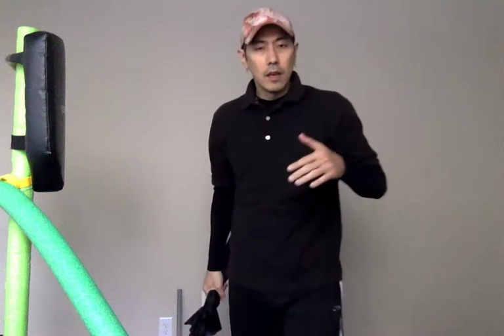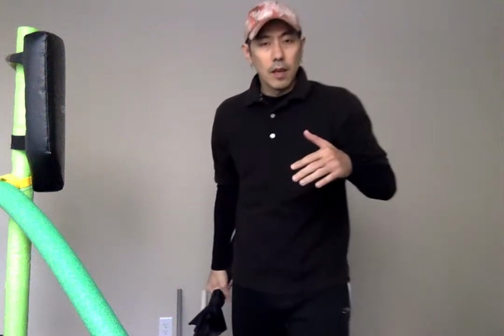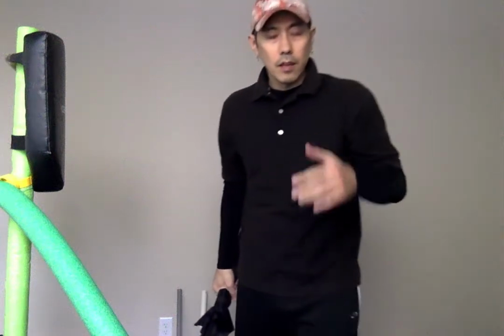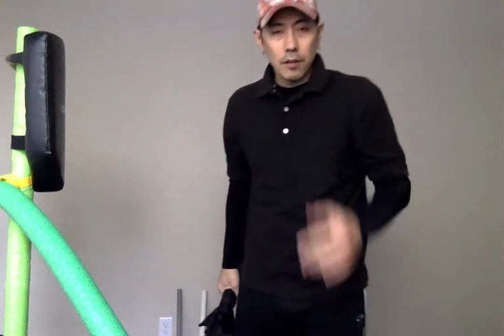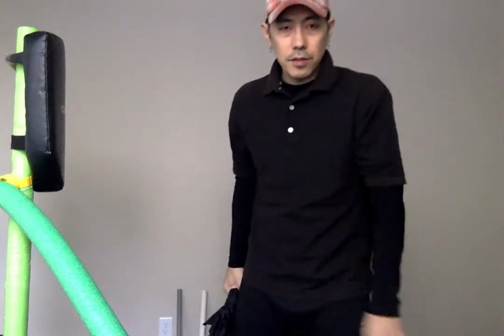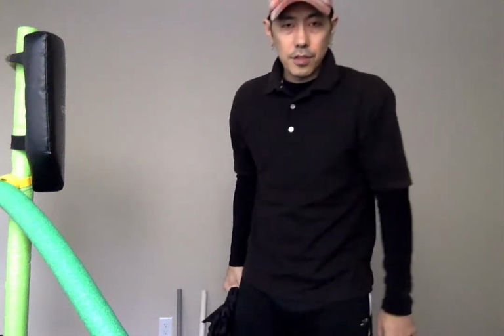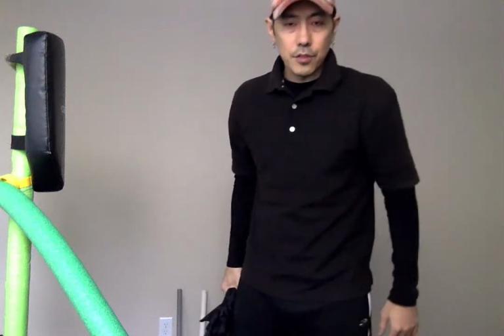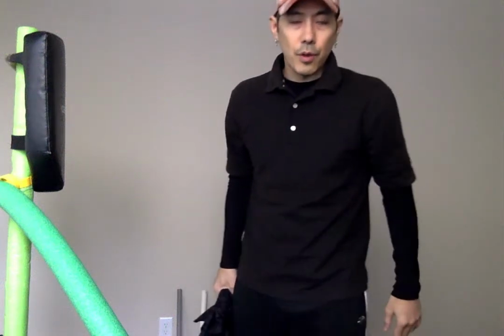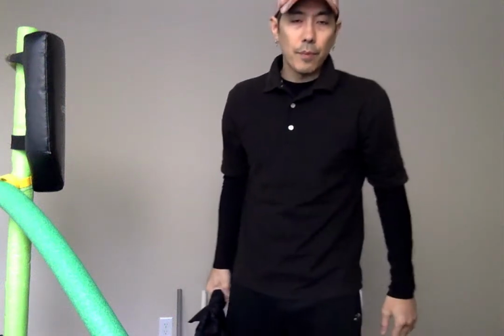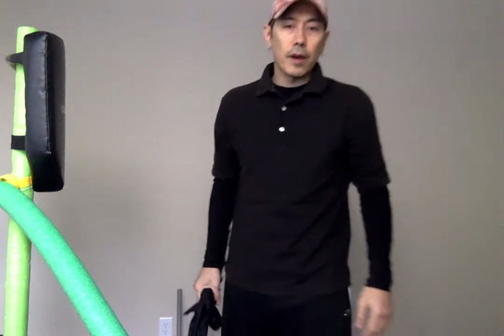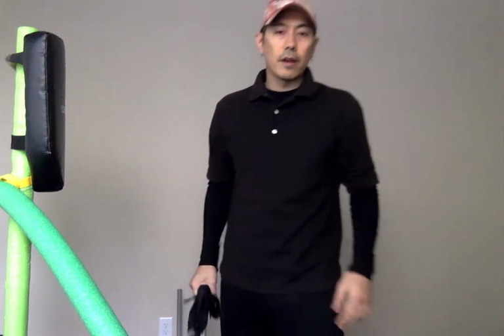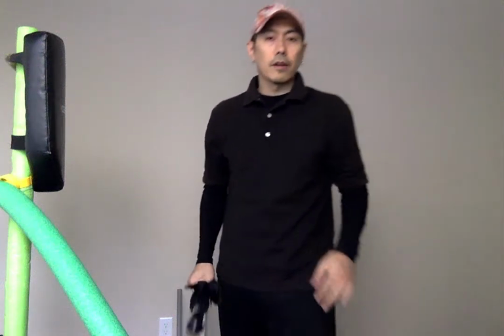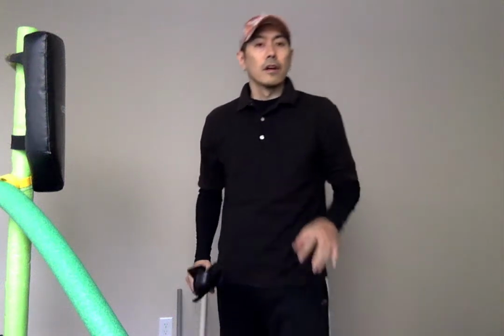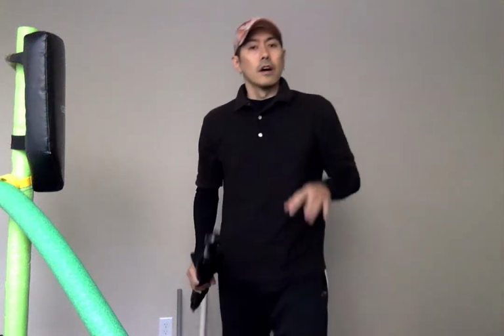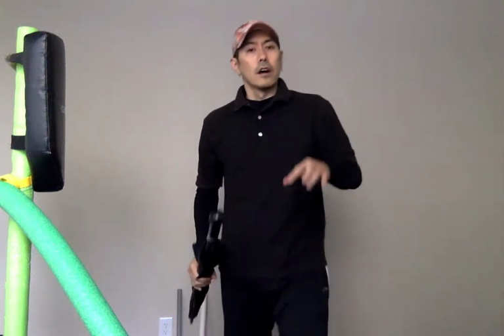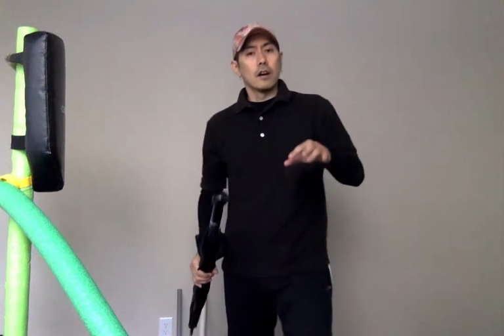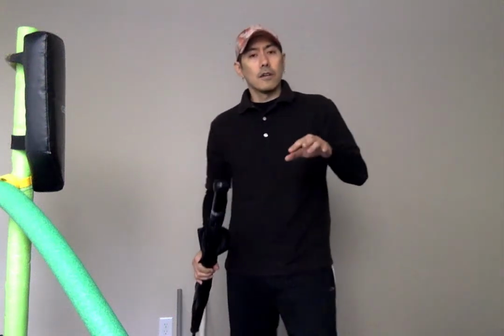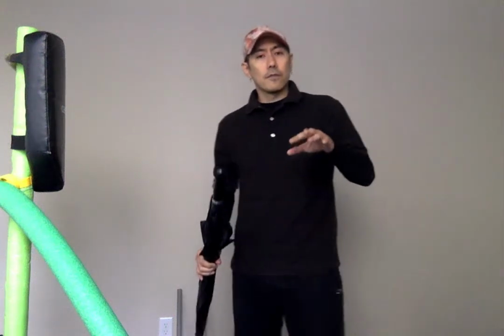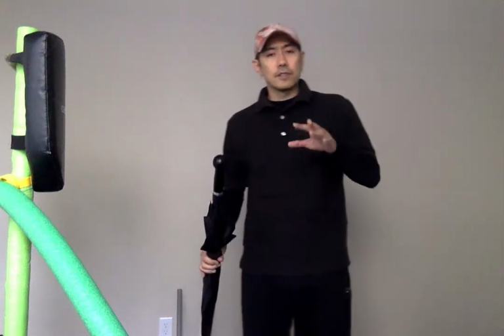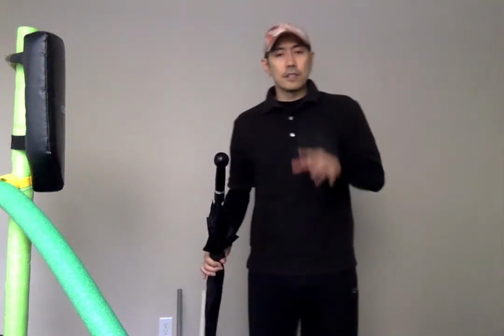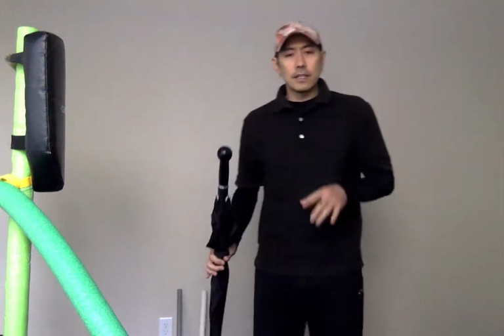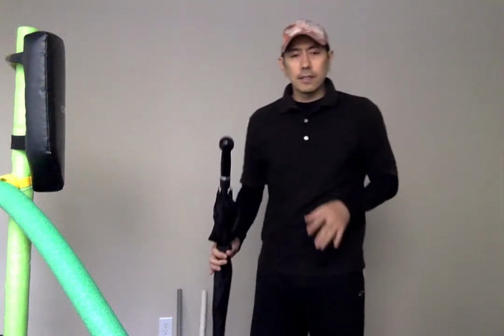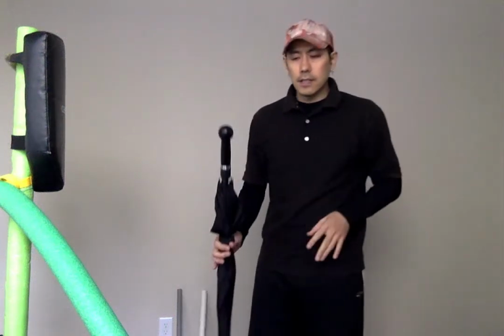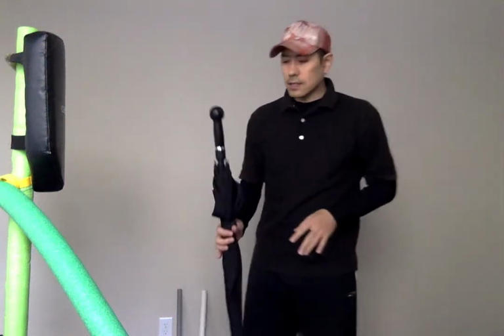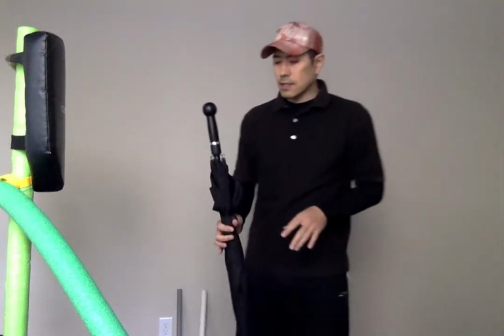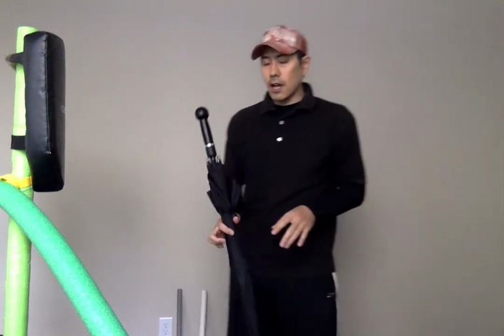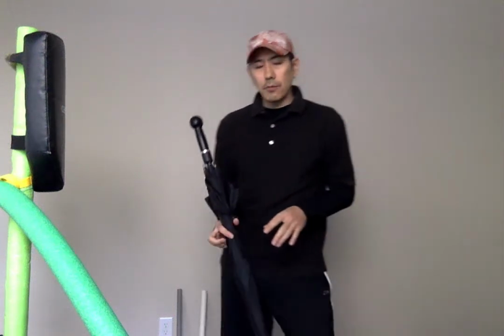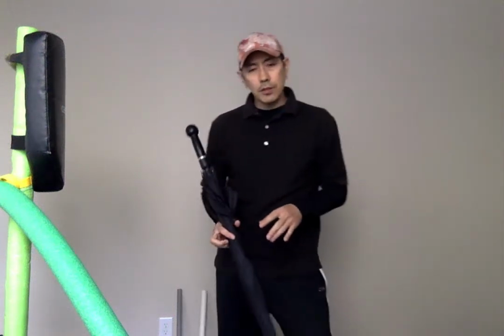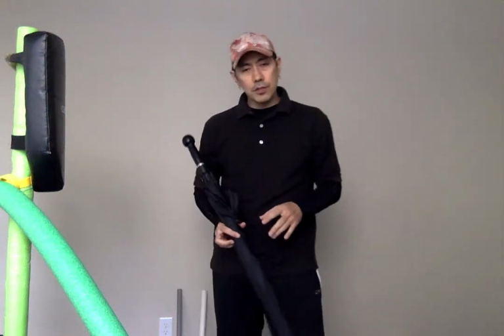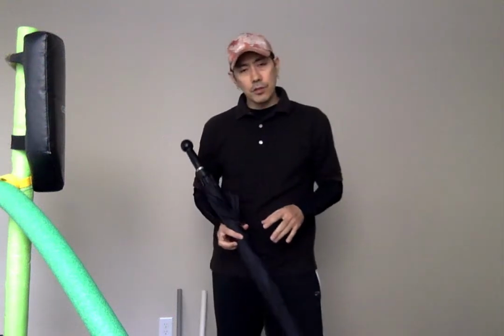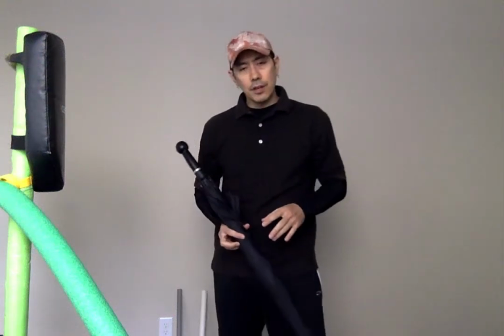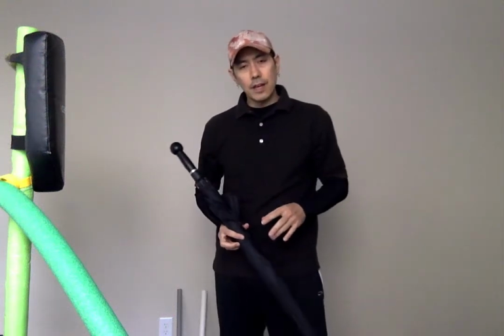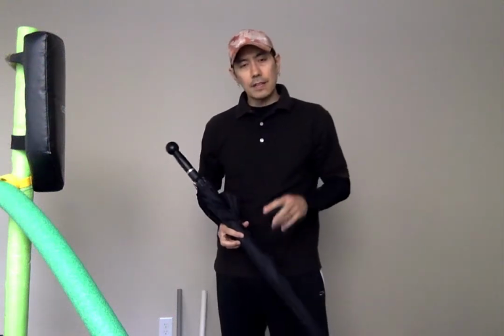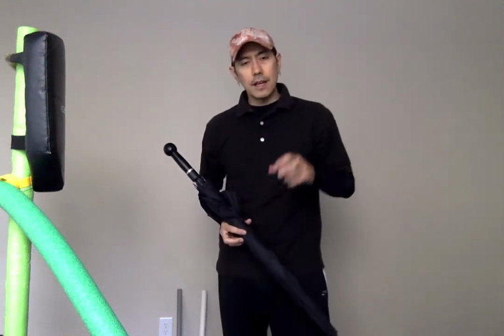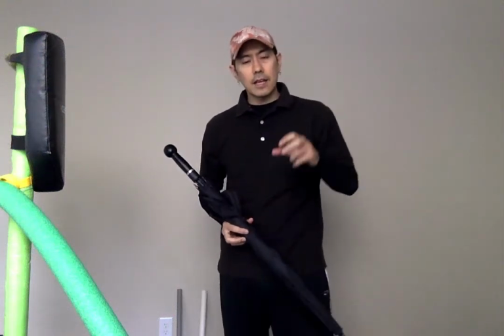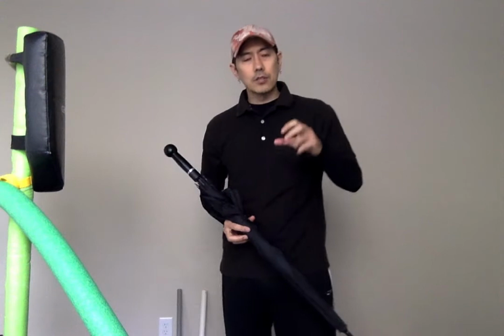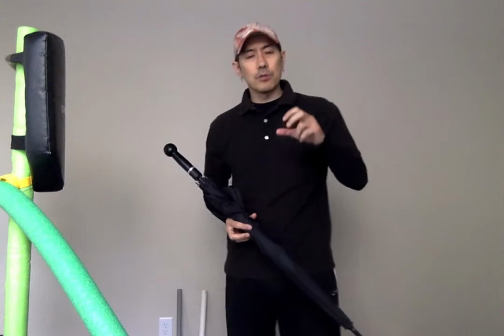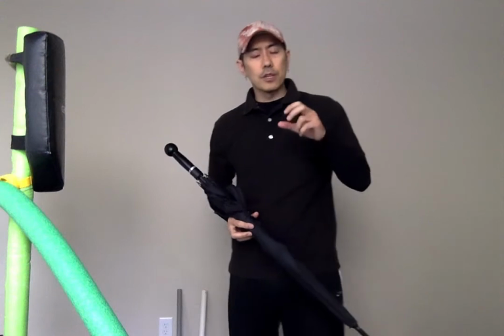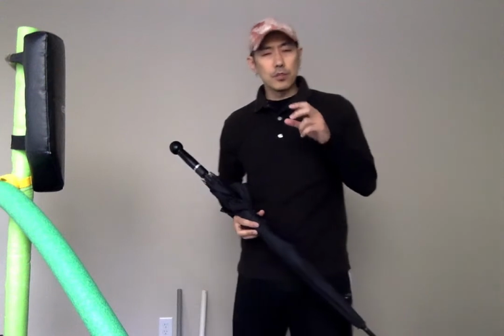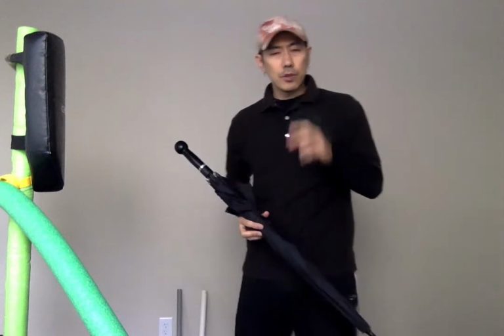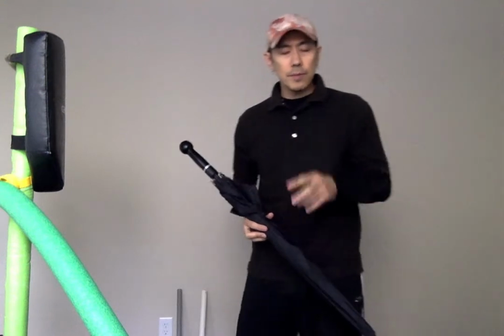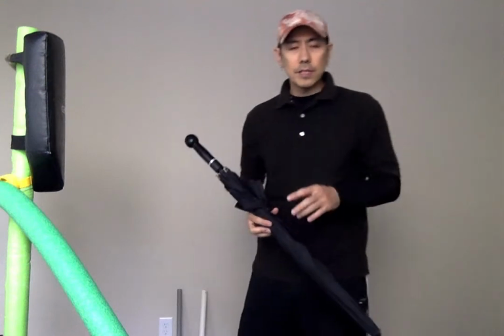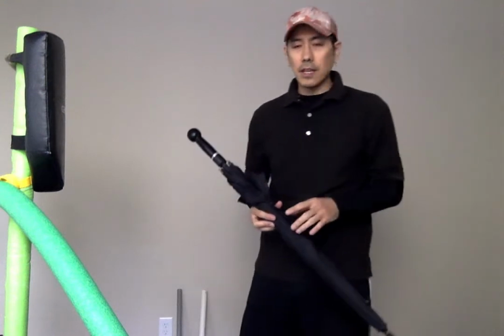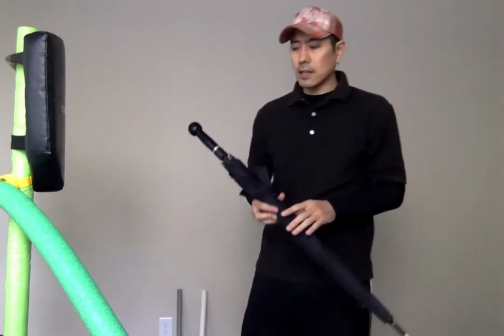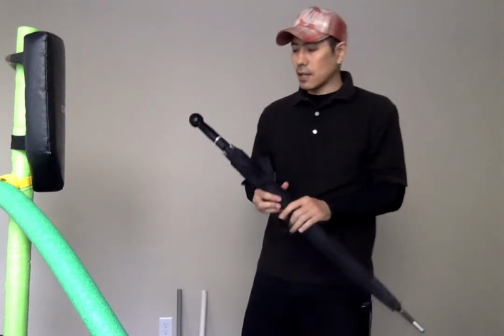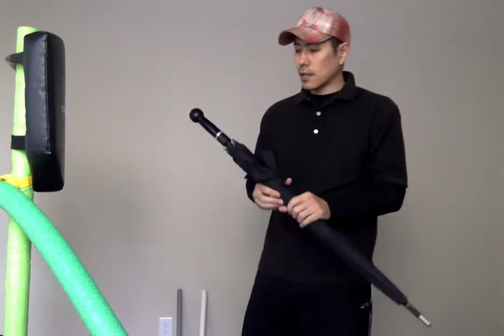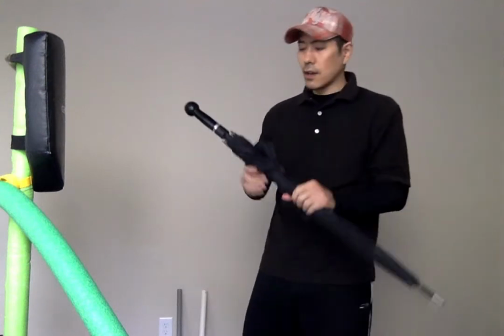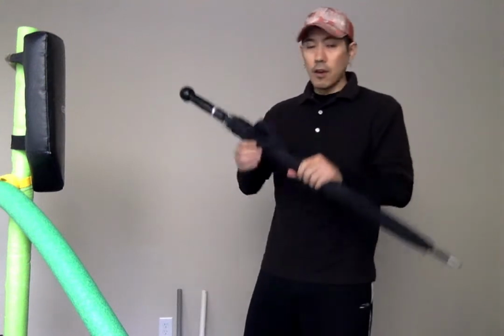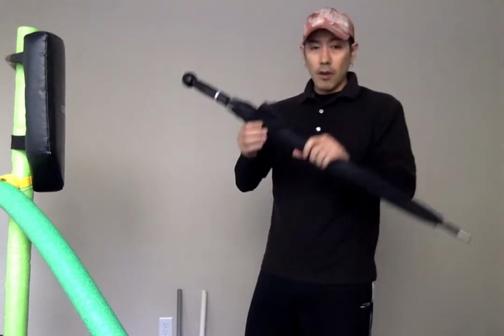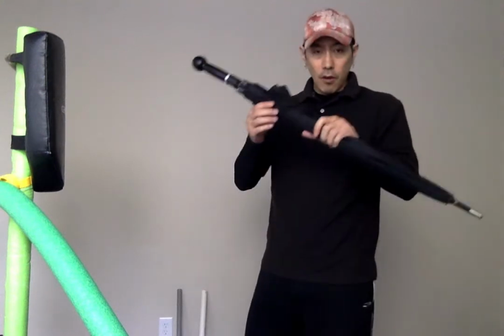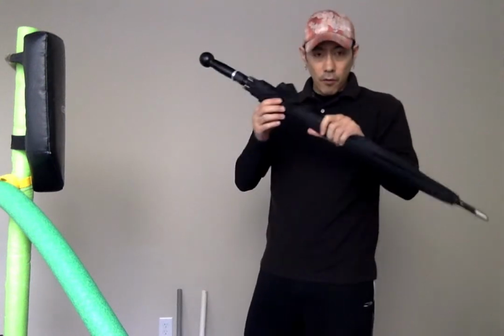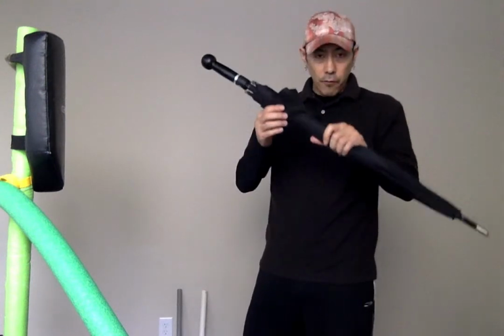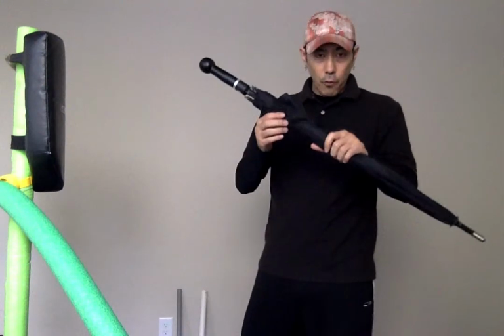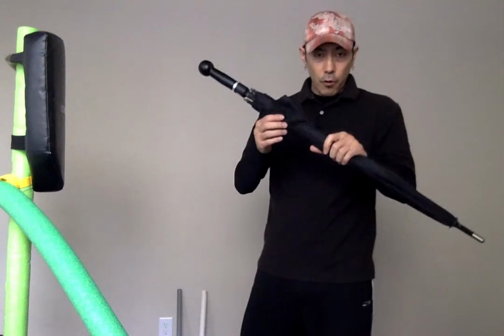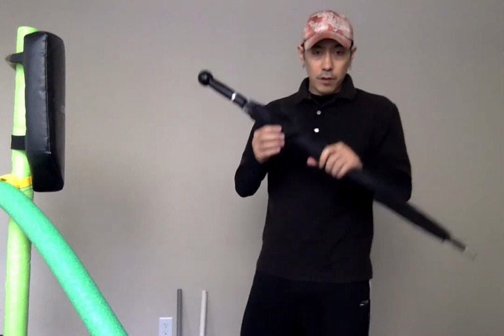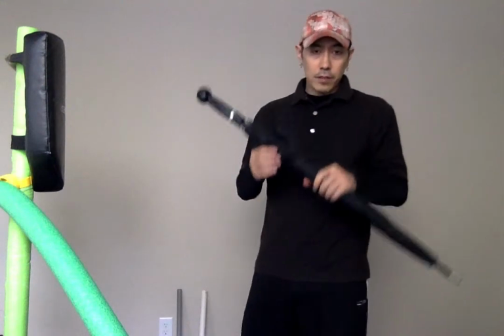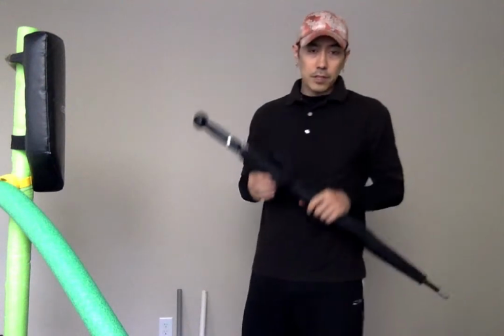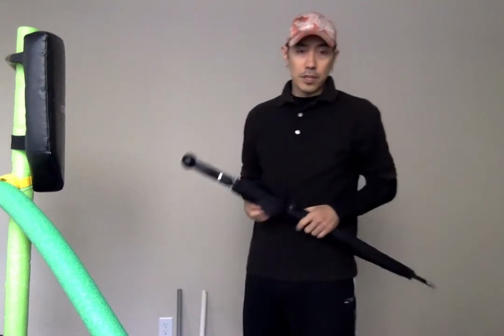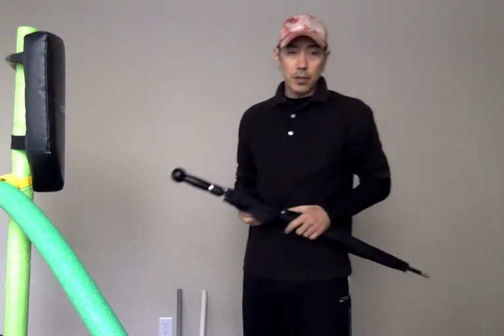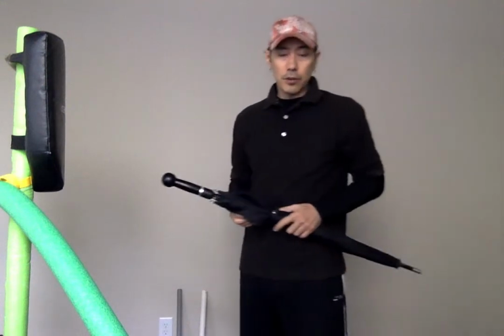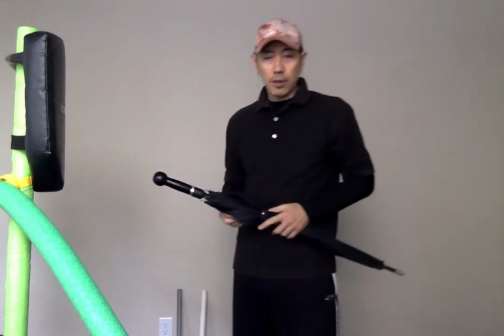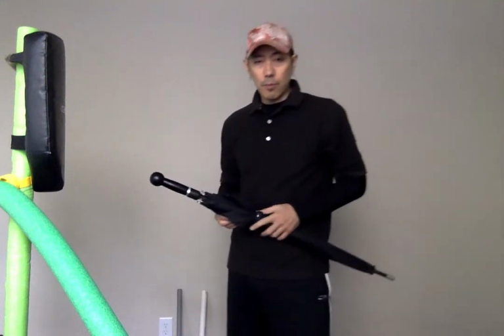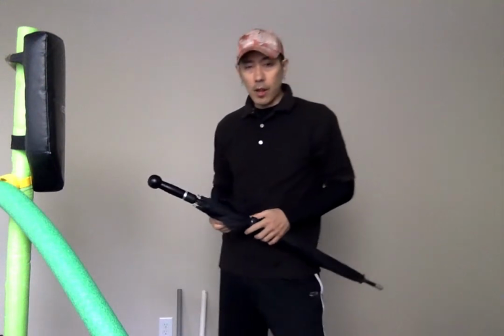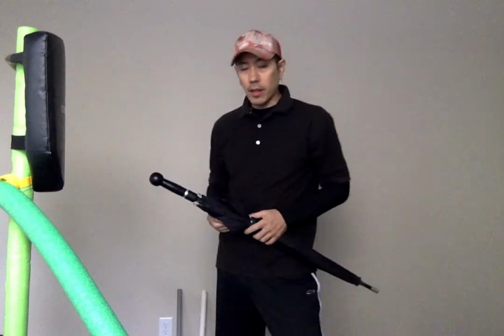Hello, this is Vampire. For today's lesson, I want to show you guys an actual extreme technique for the security umbrella.